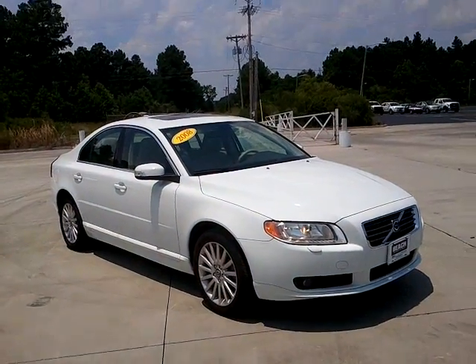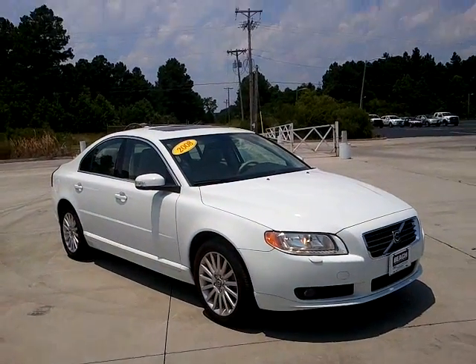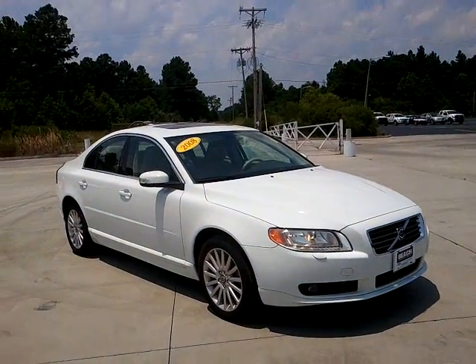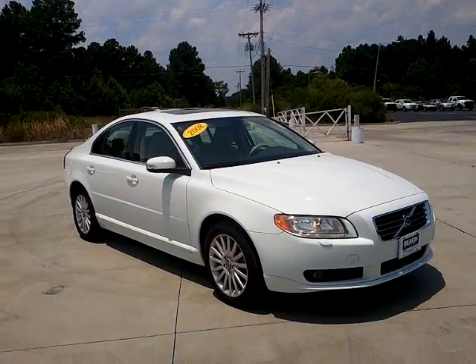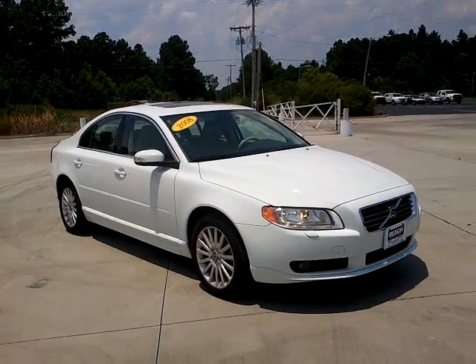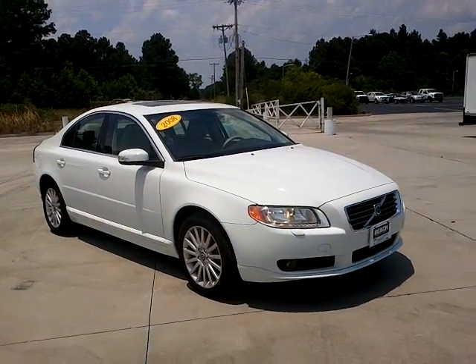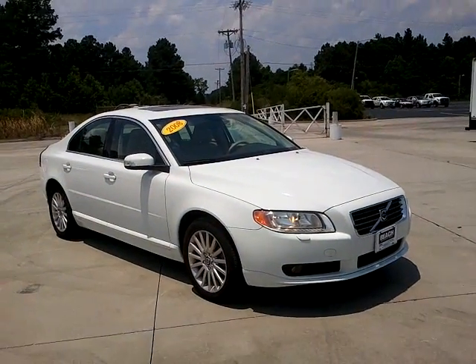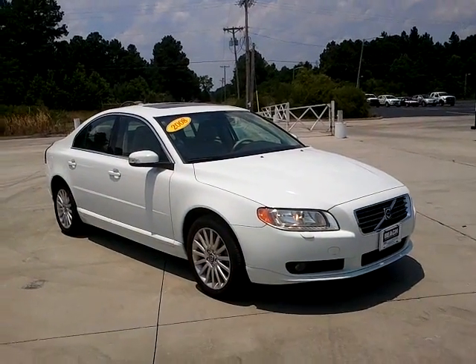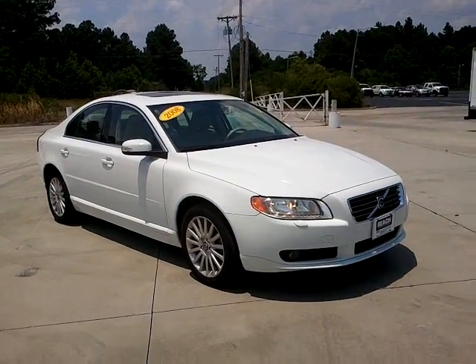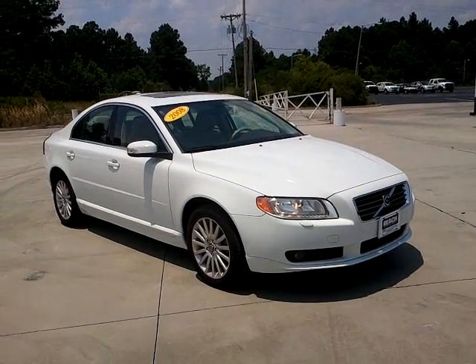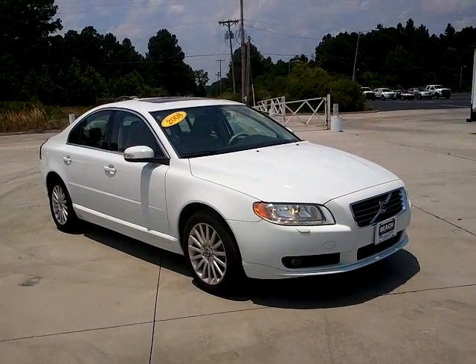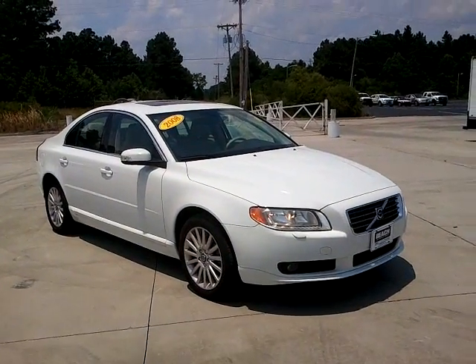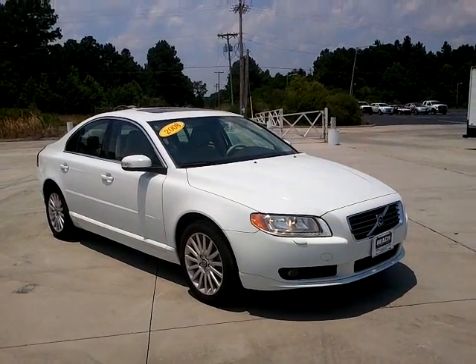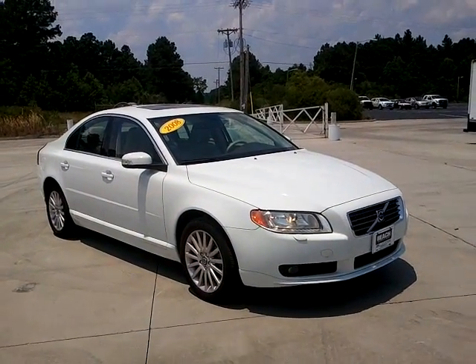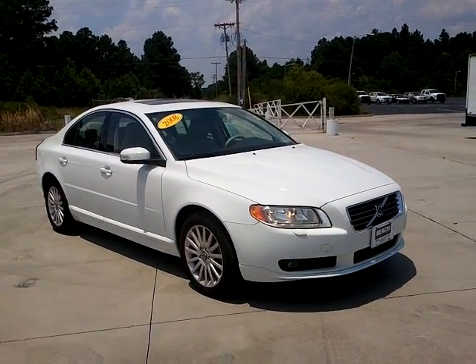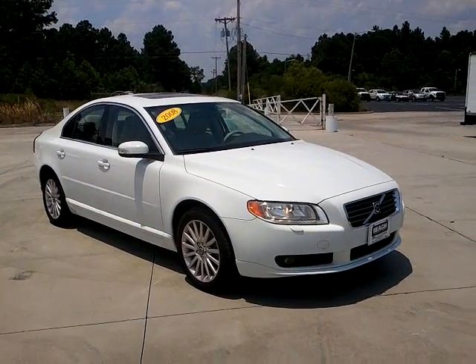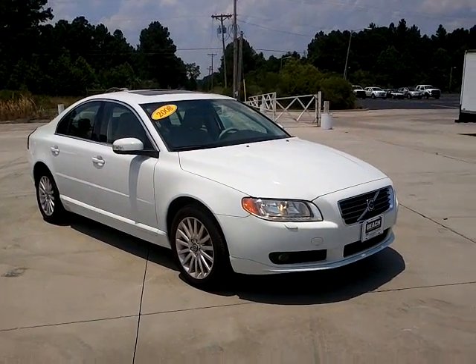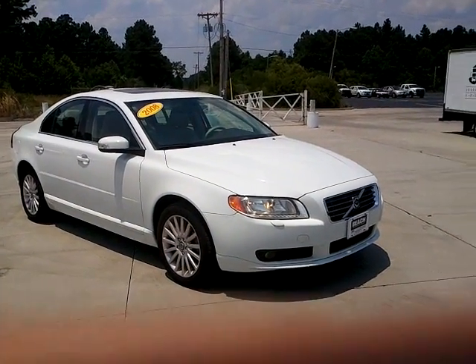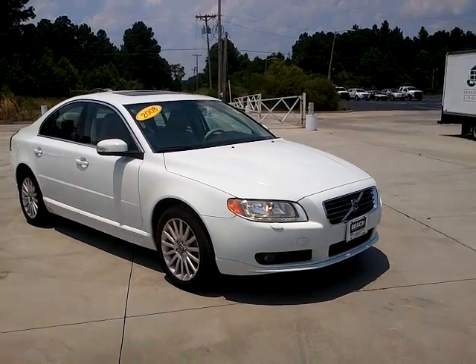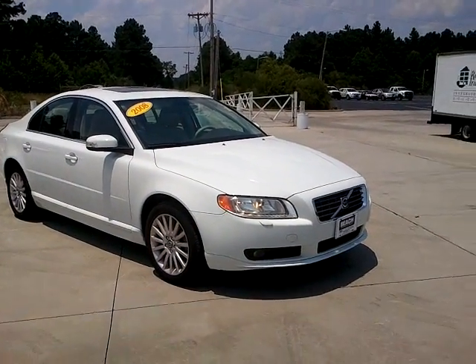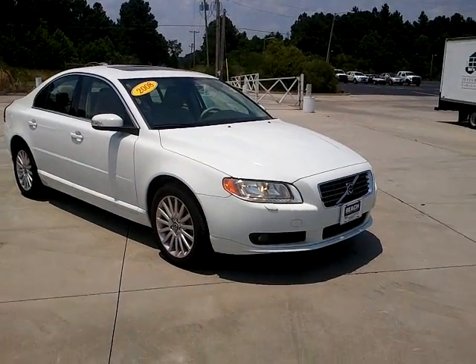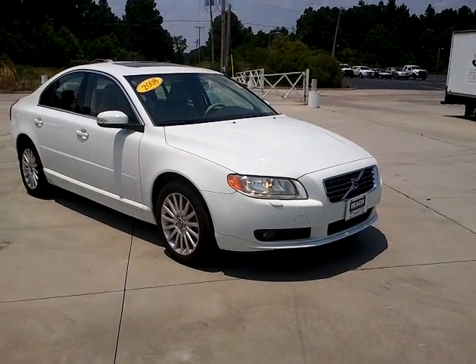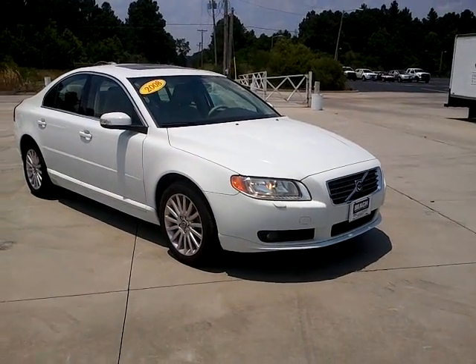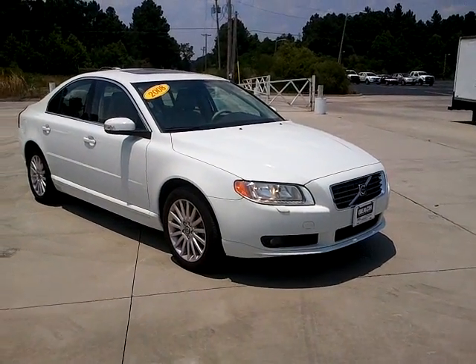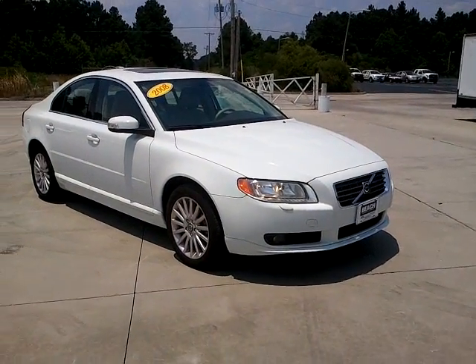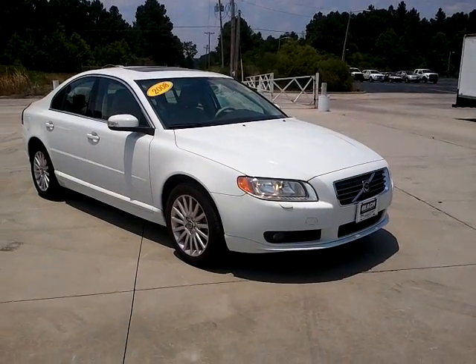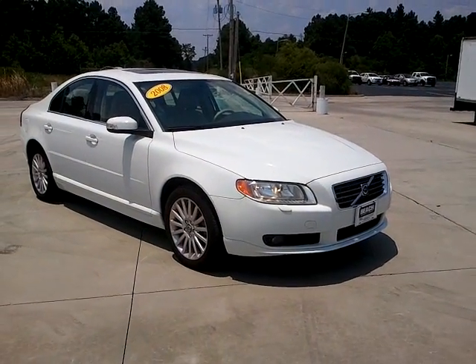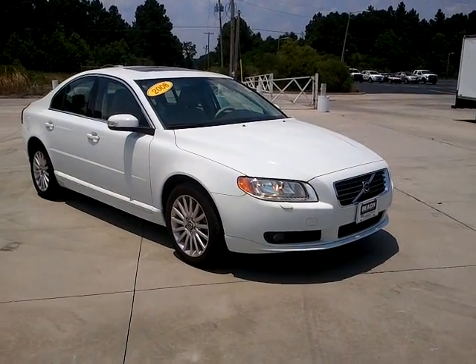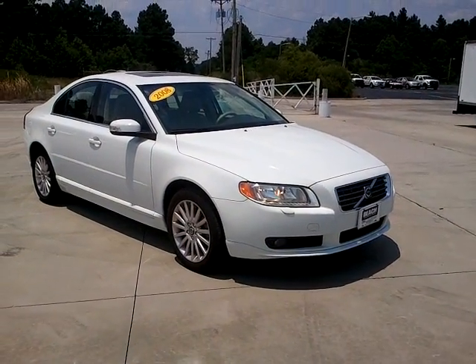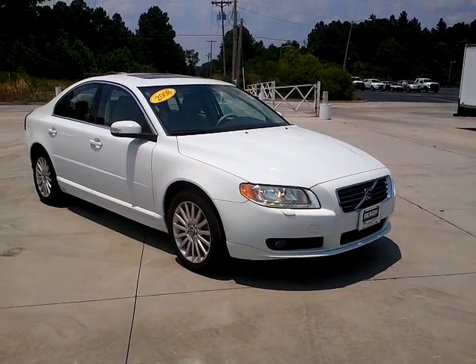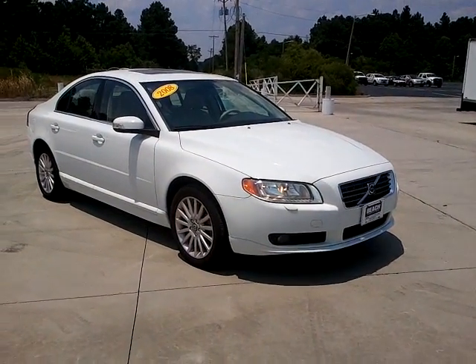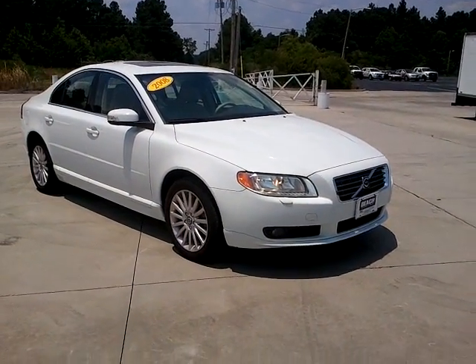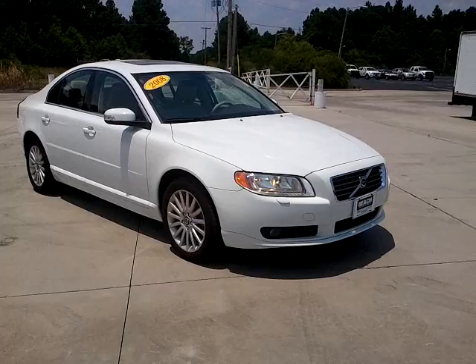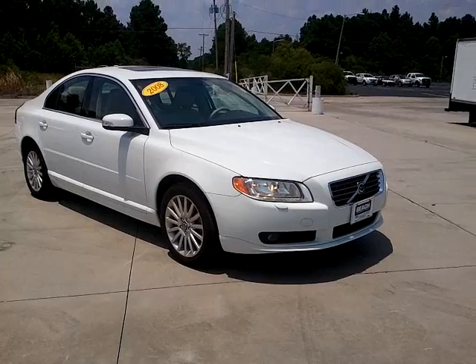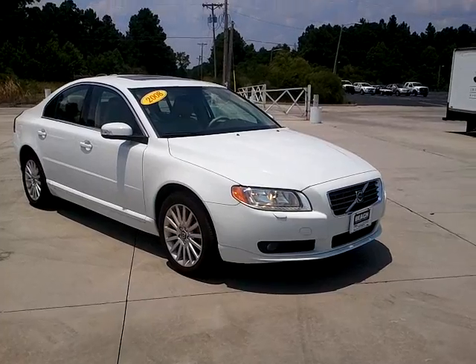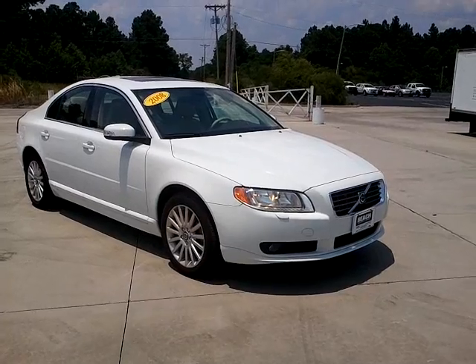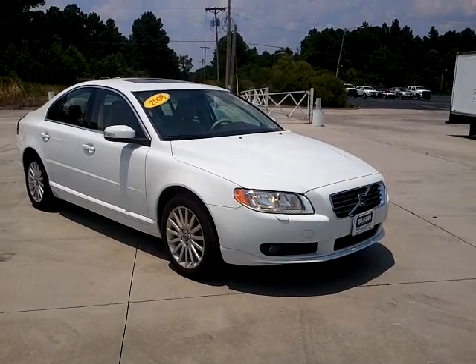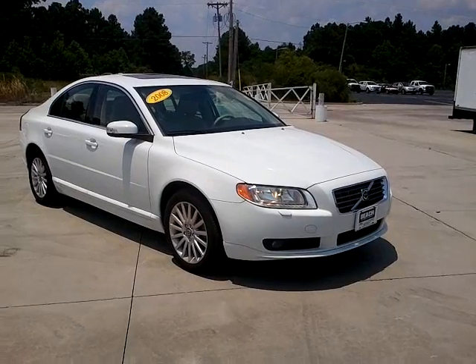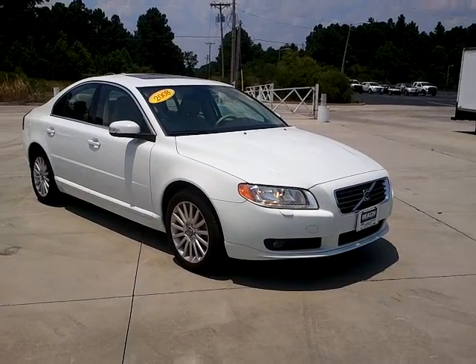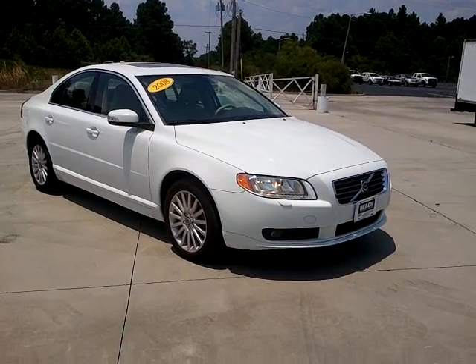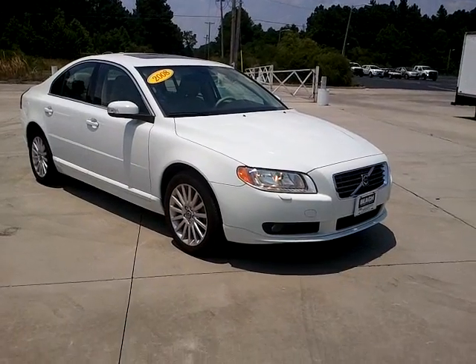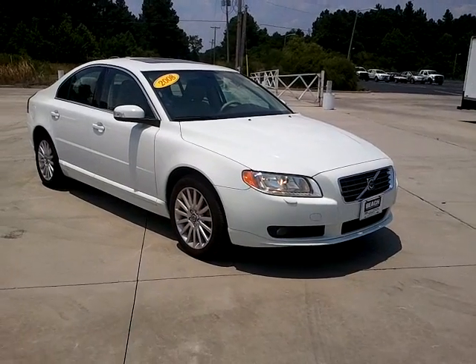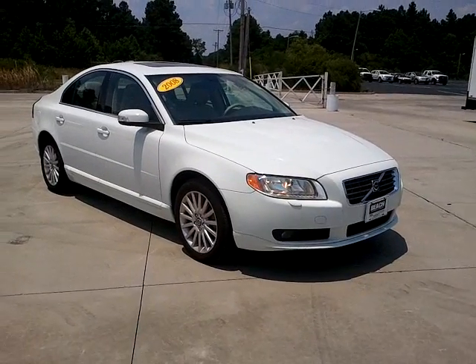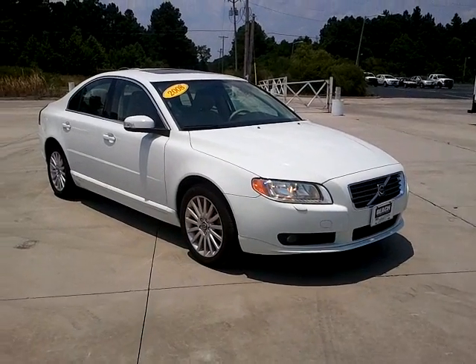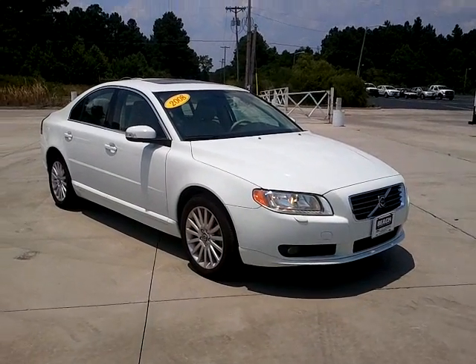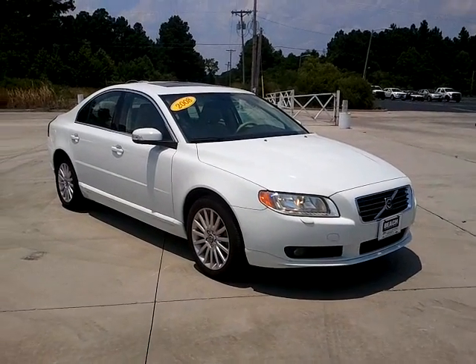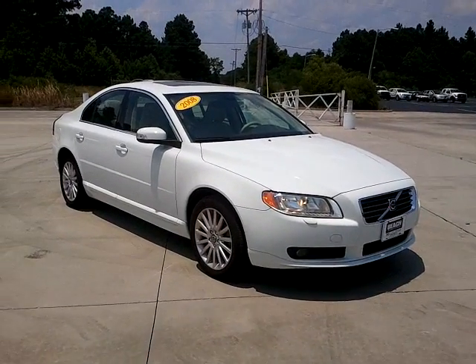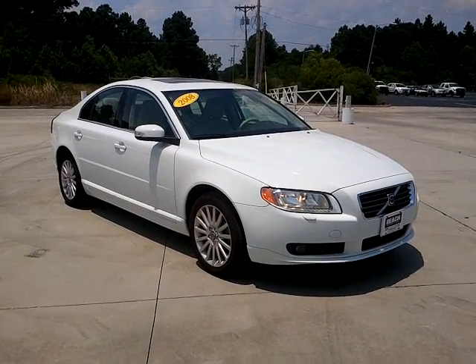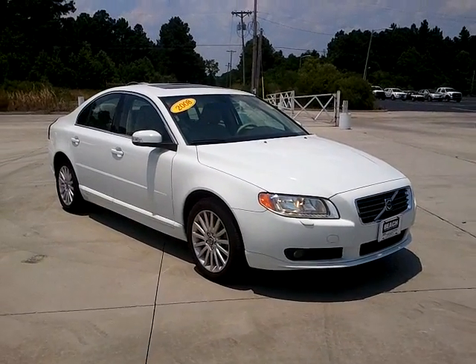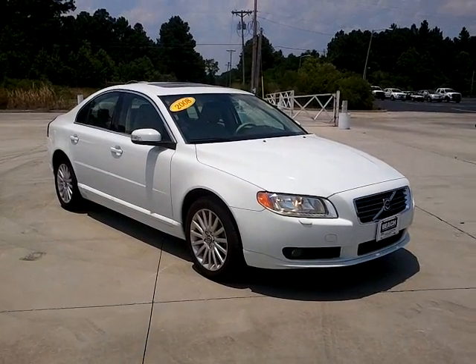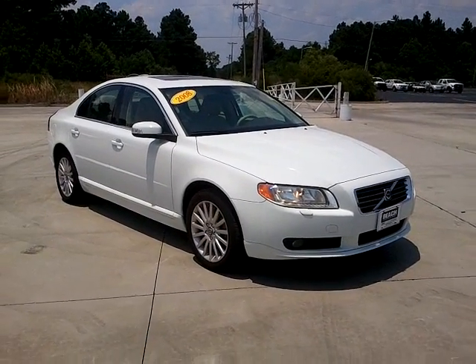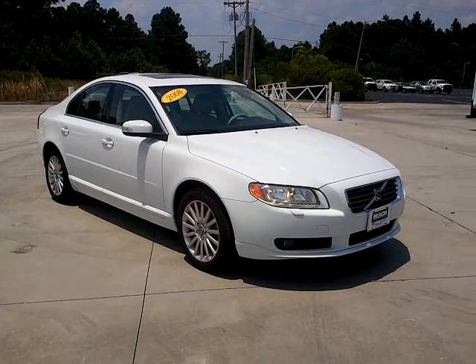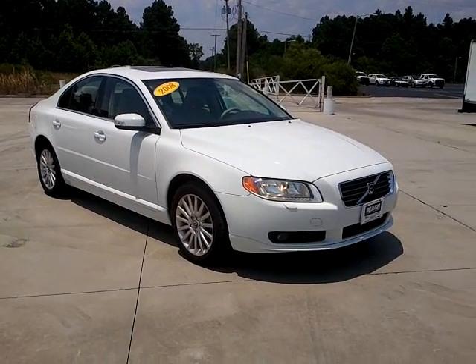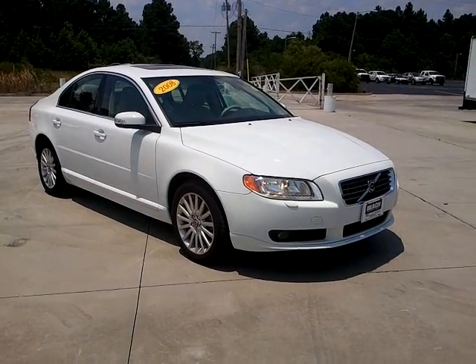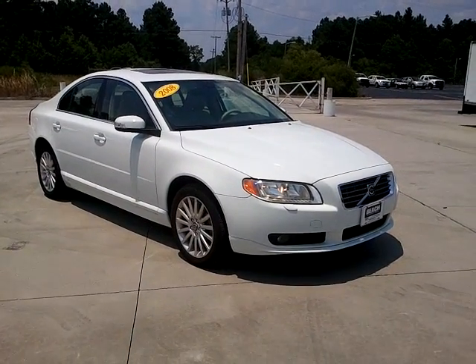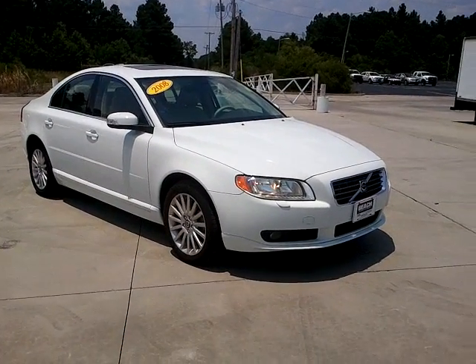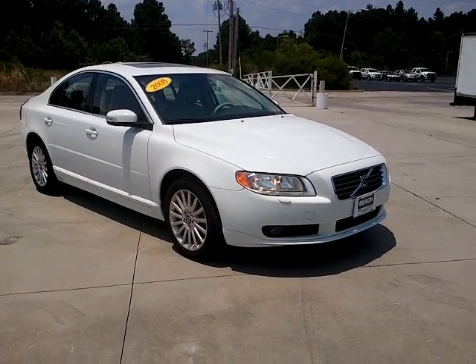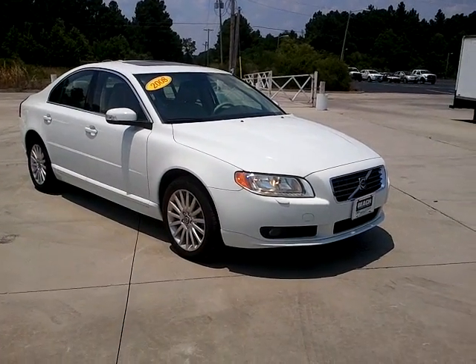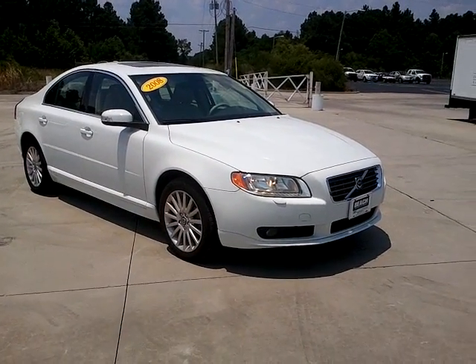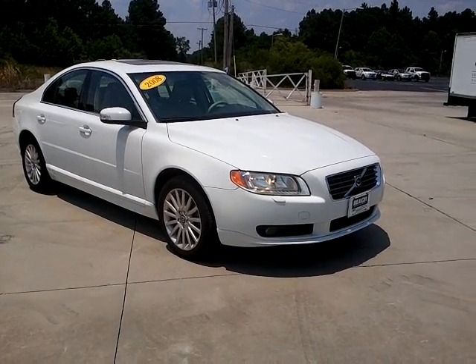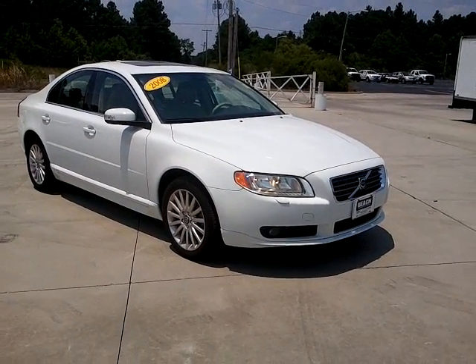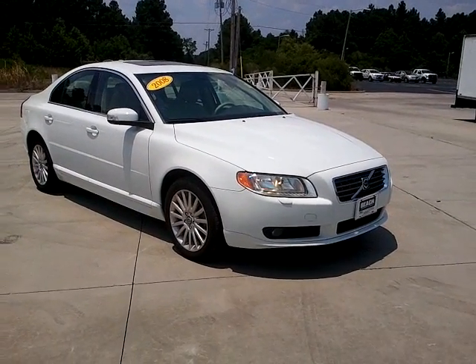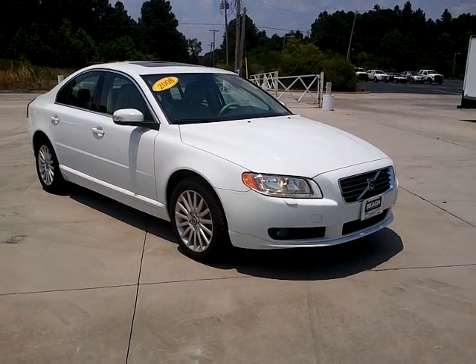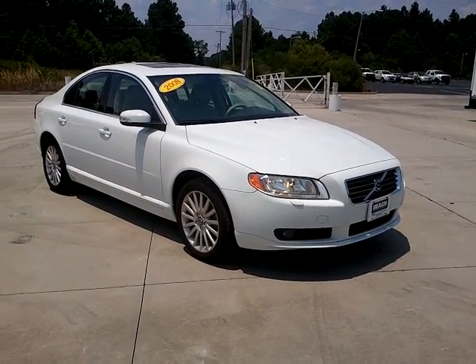Hi, this is Michelle Seibel with Veach Automotive, and this is one of the pre-owned Volvos that we have on the lot.